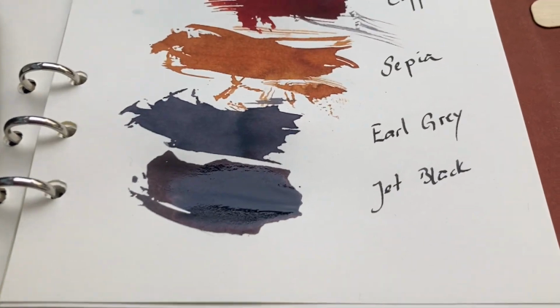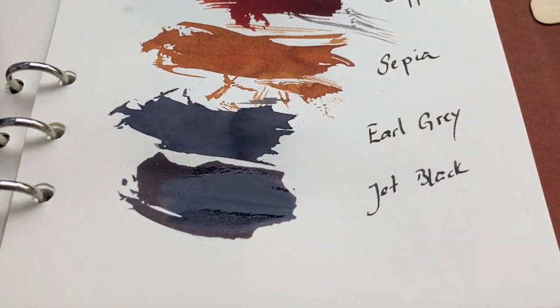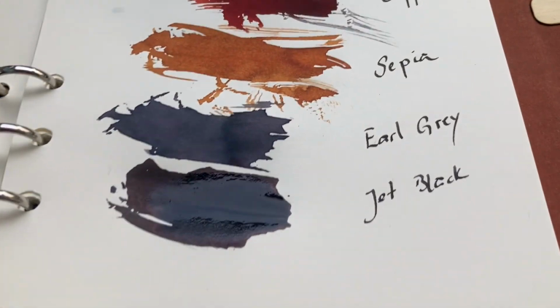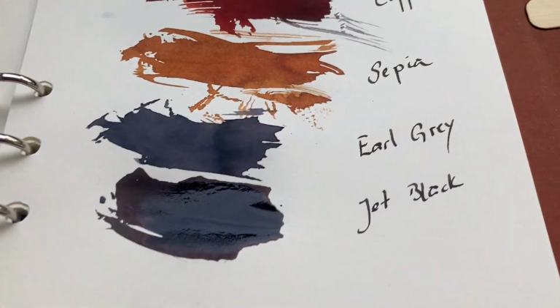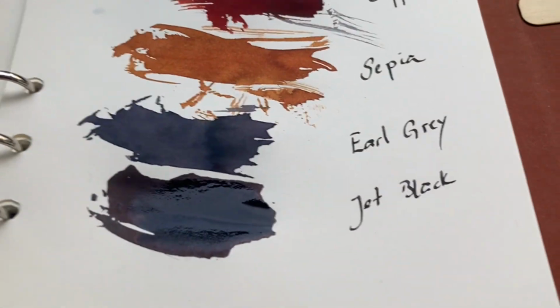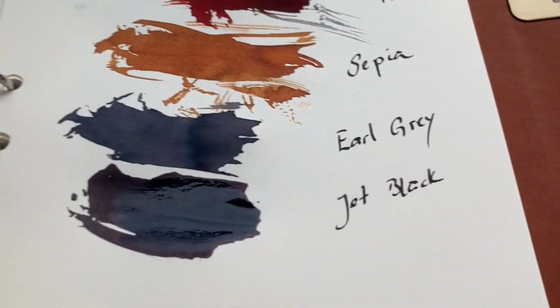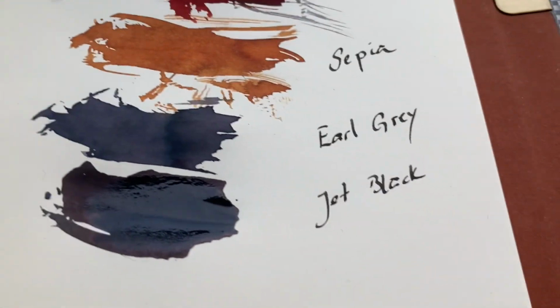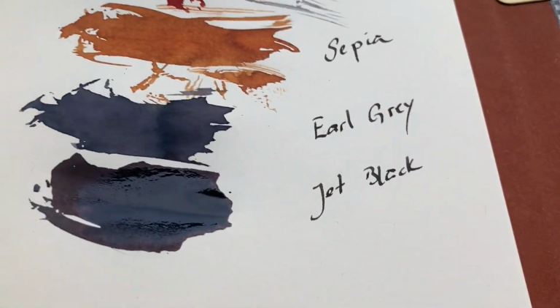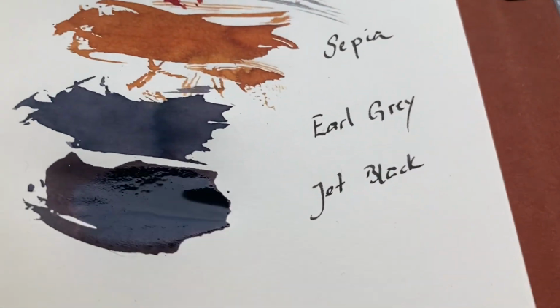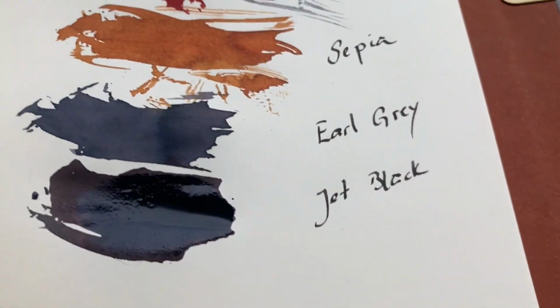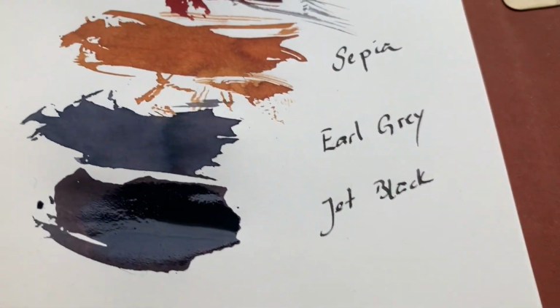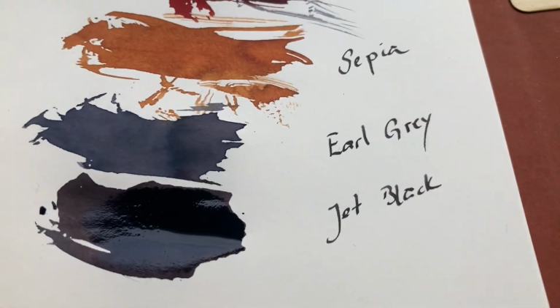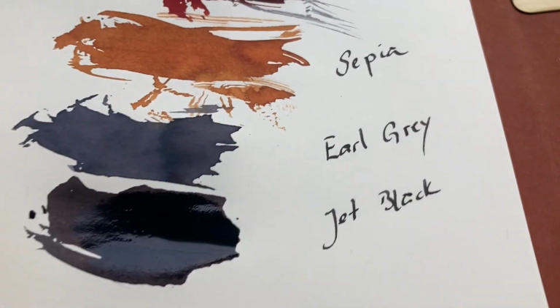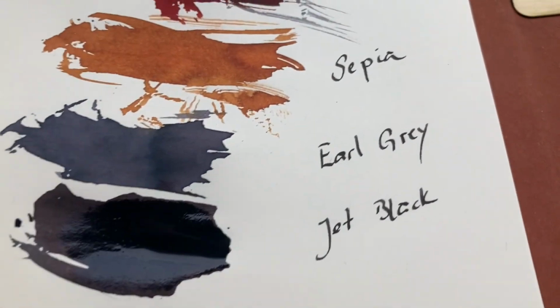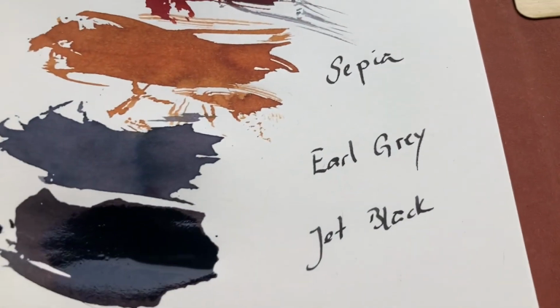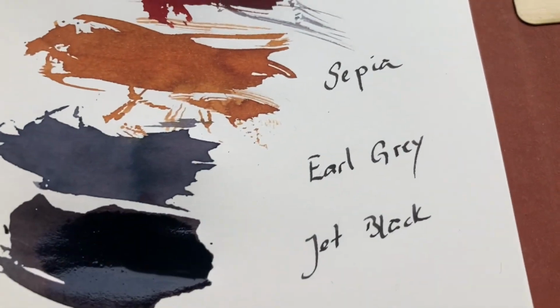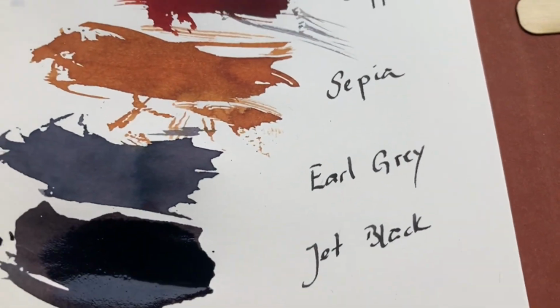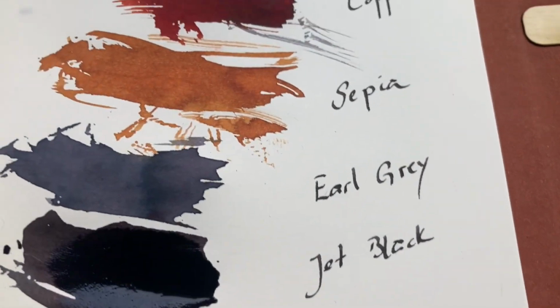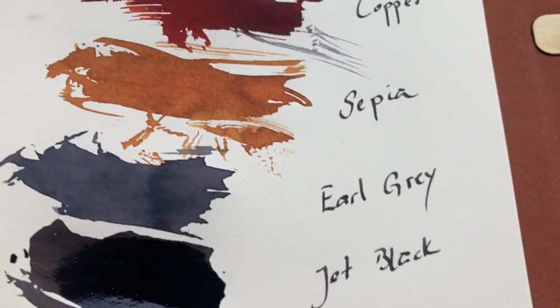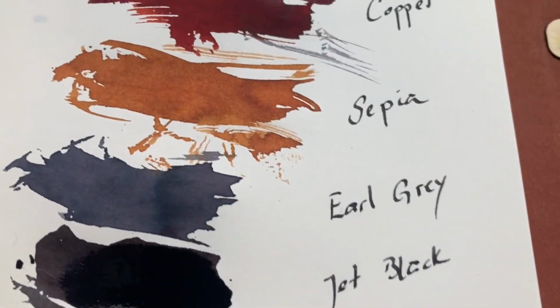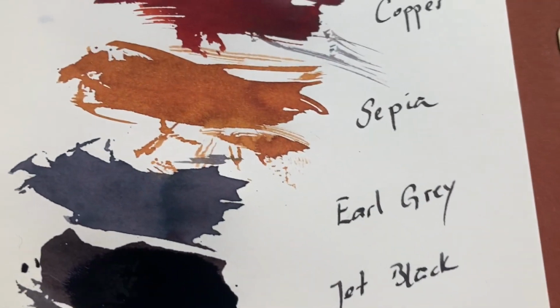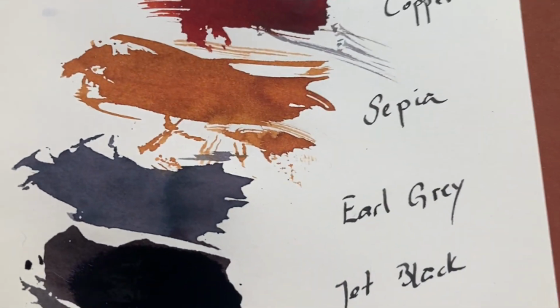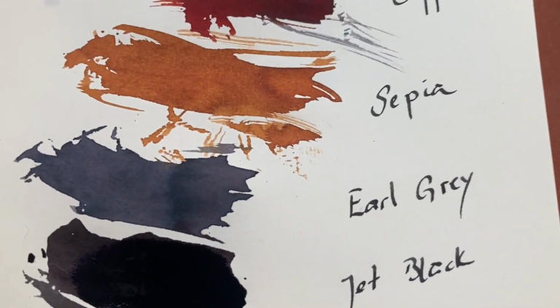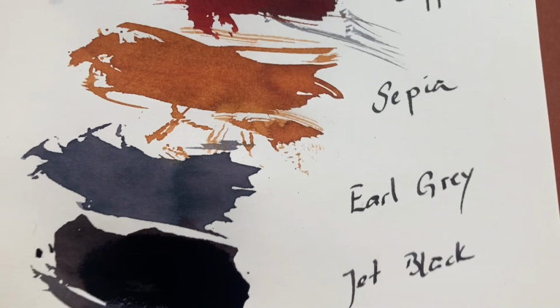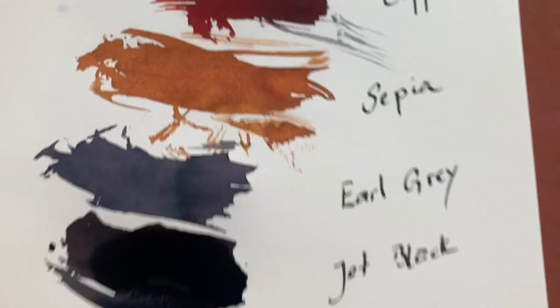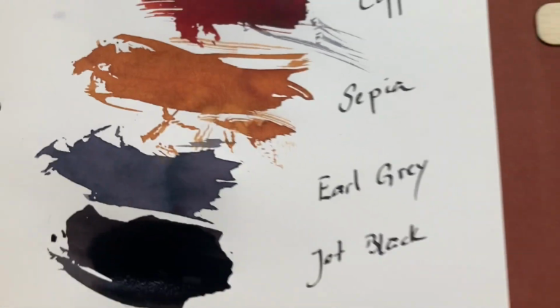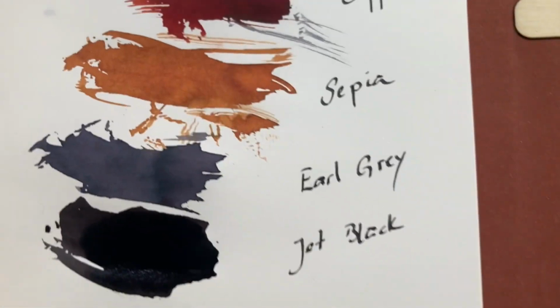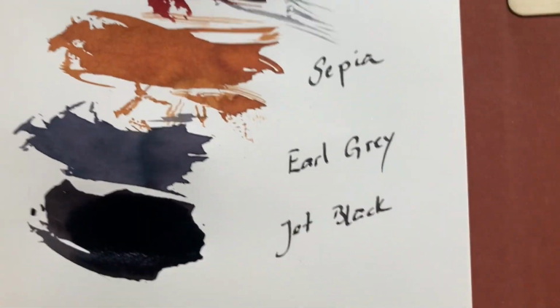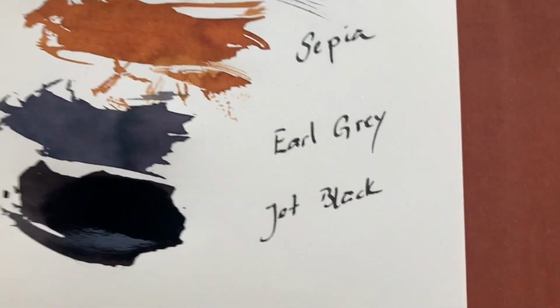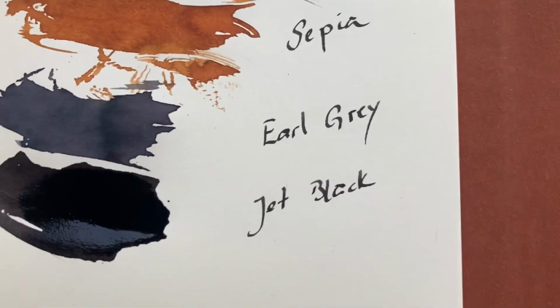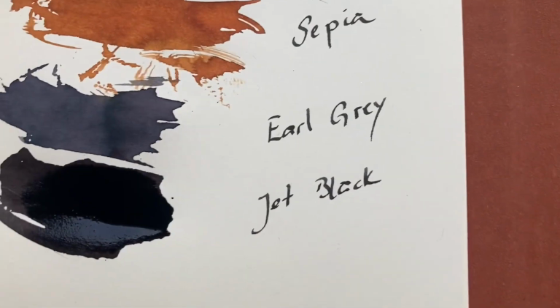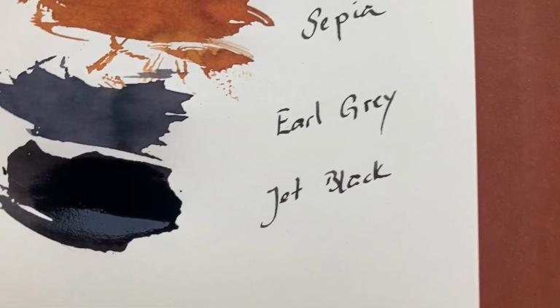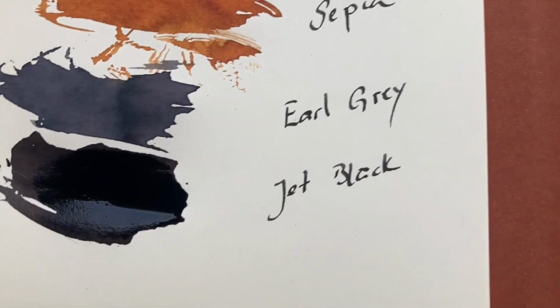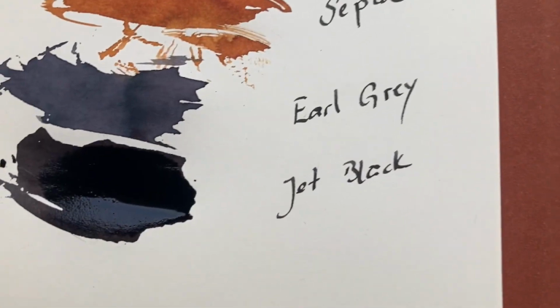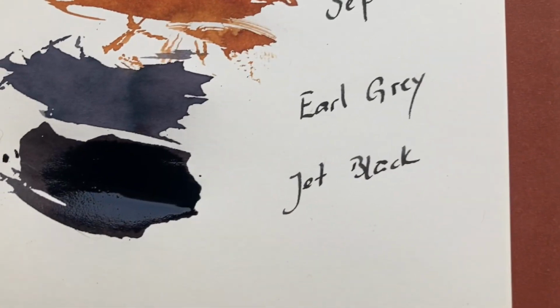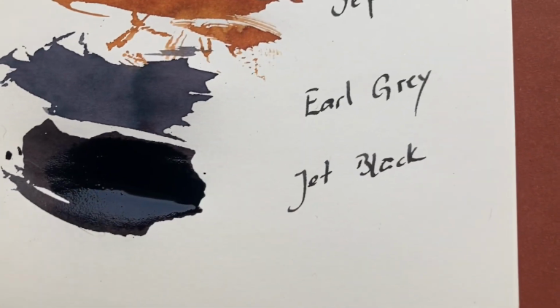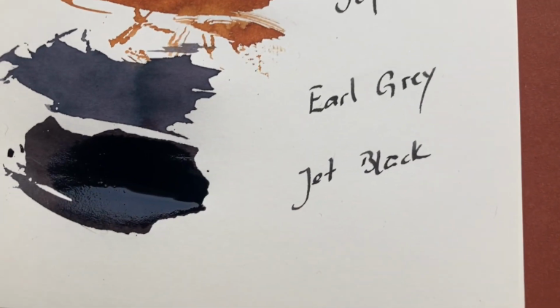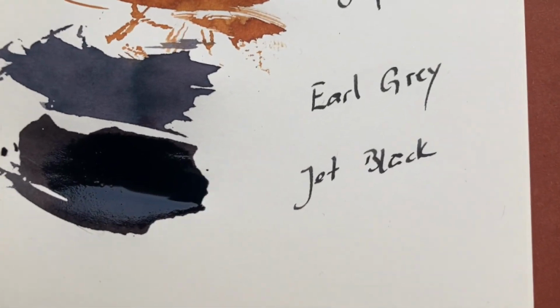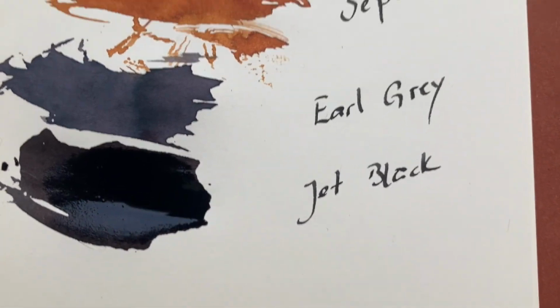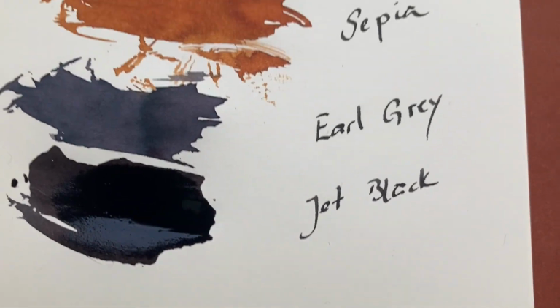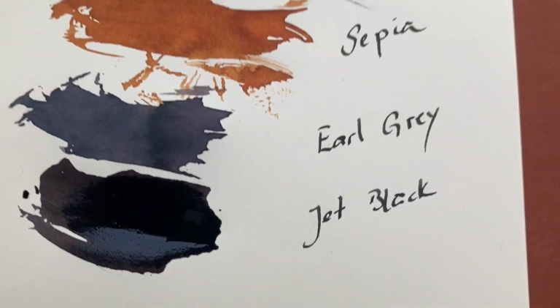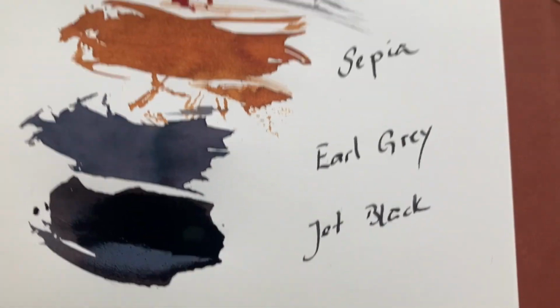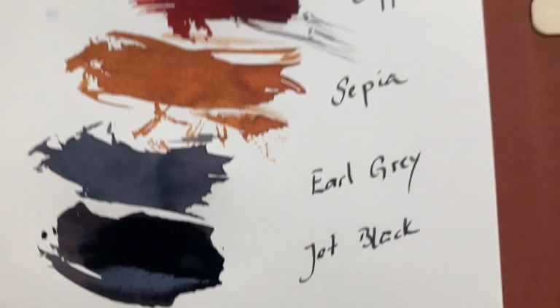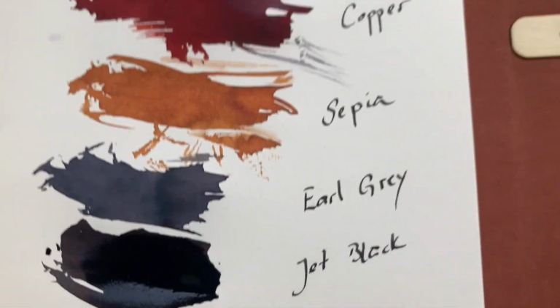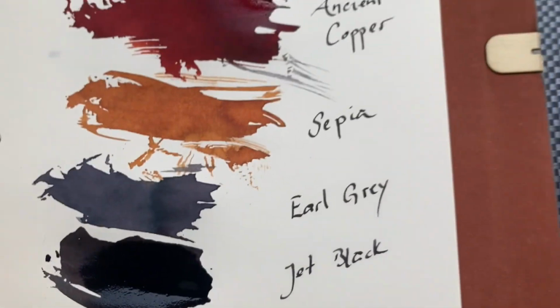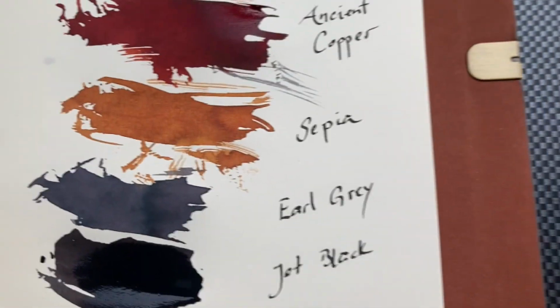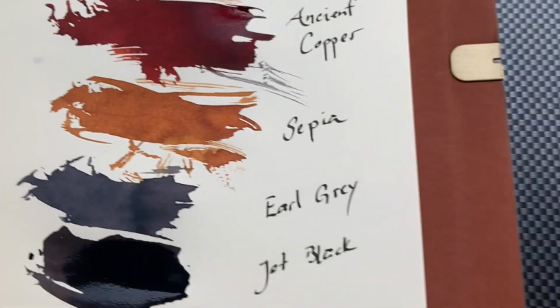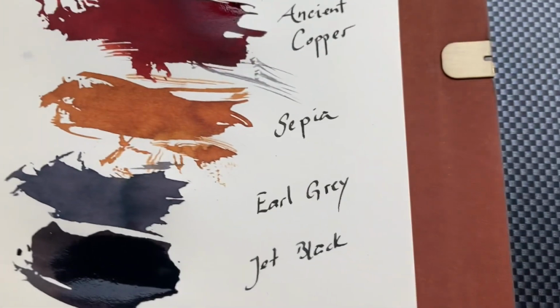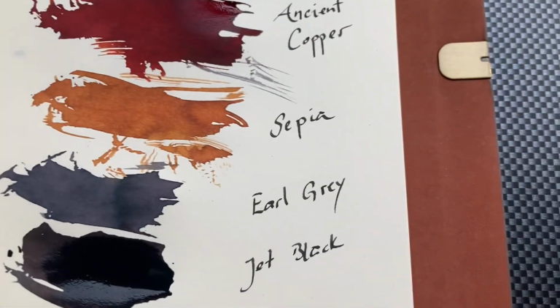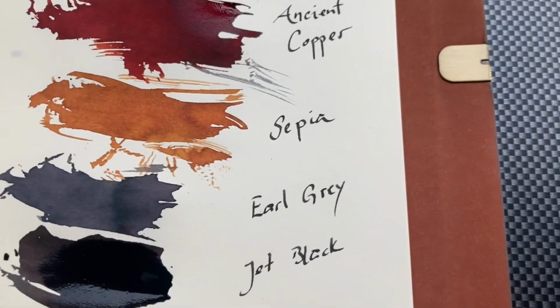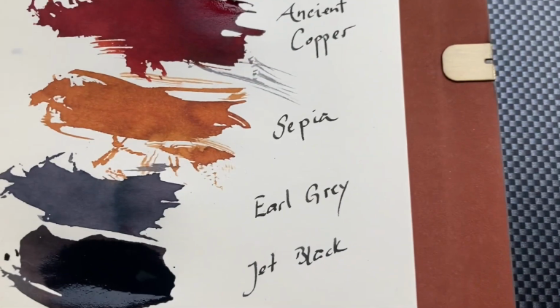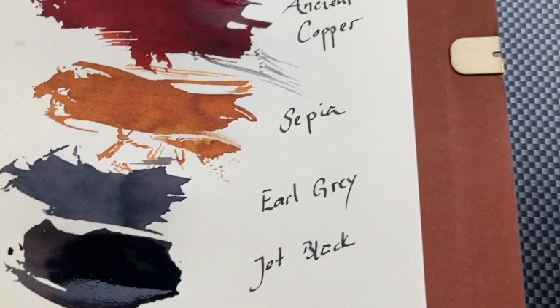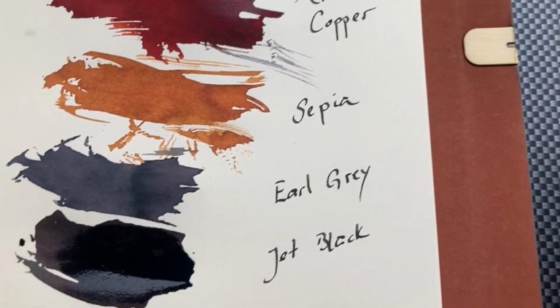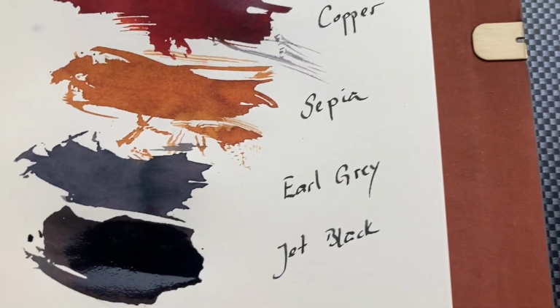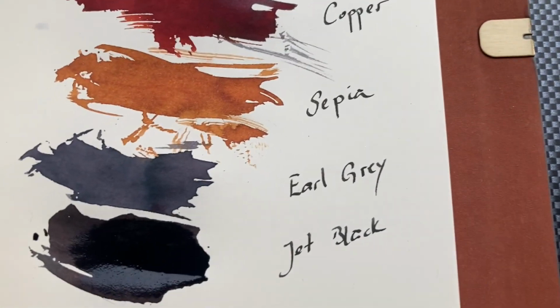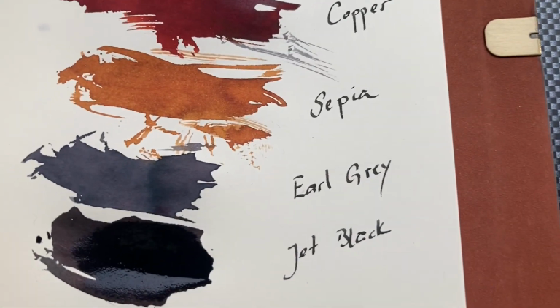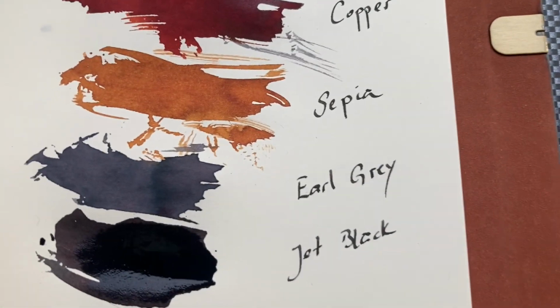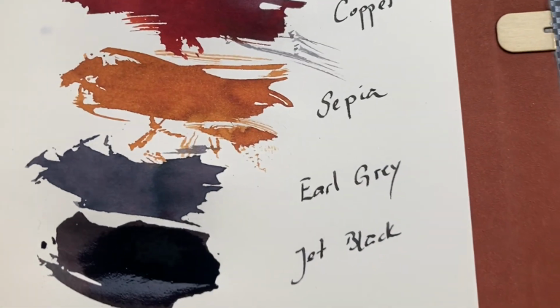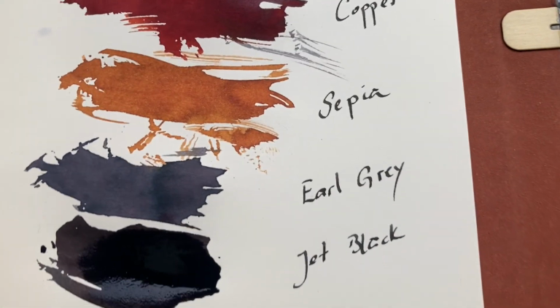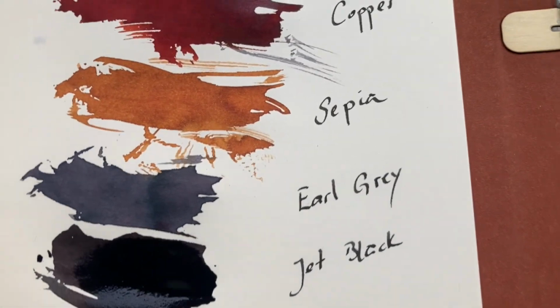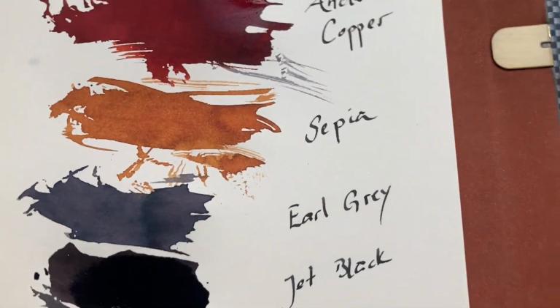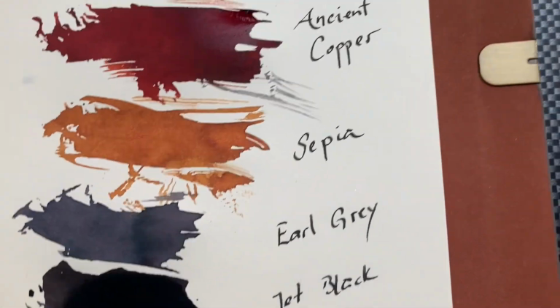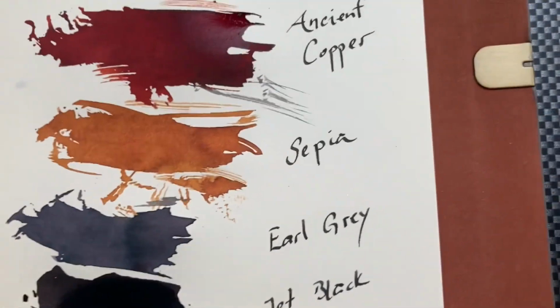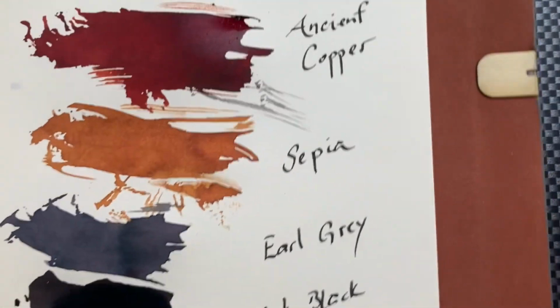This is still wet, the jet black. It looks a little bit purple. It has different shades.